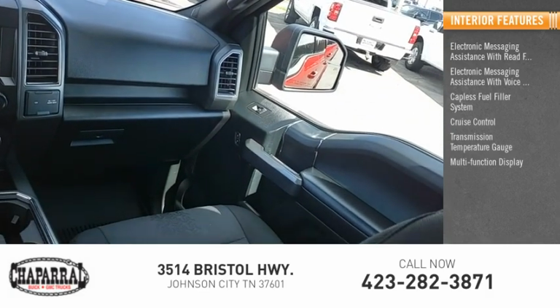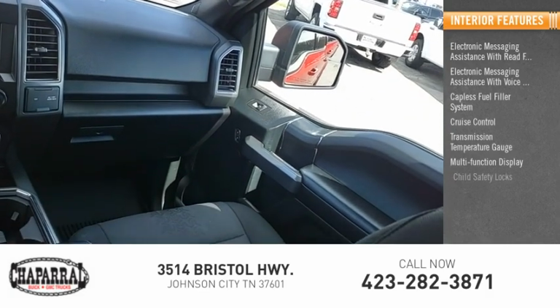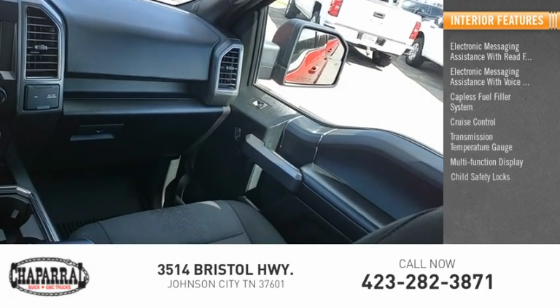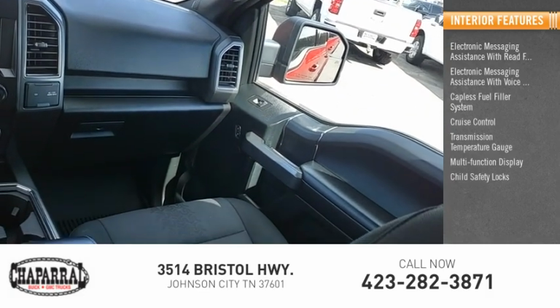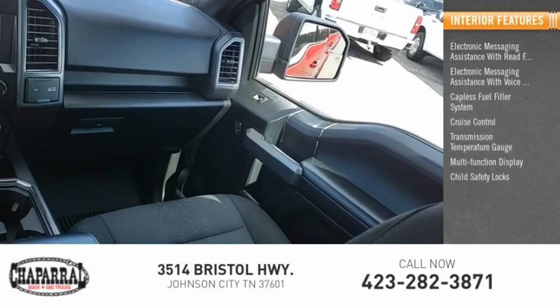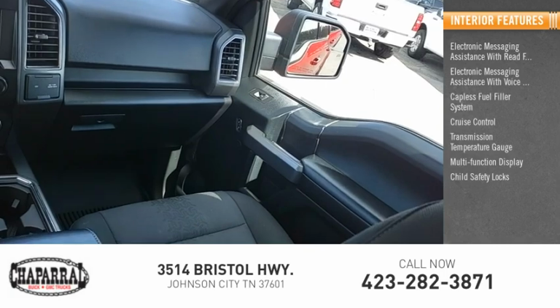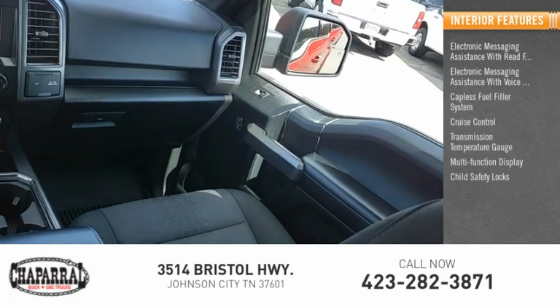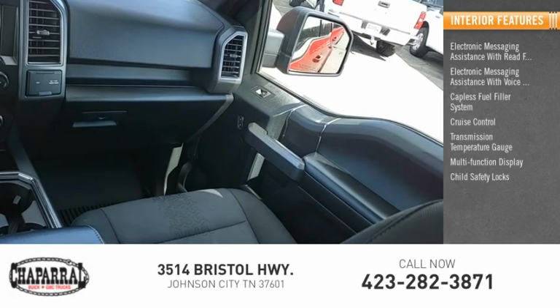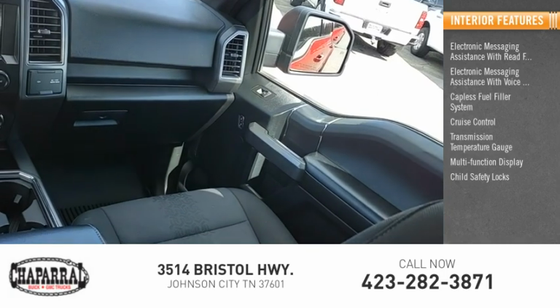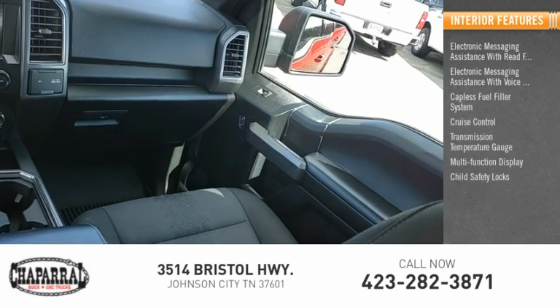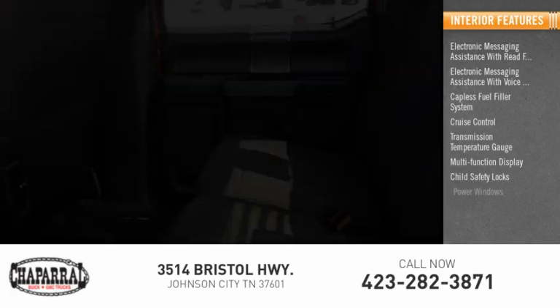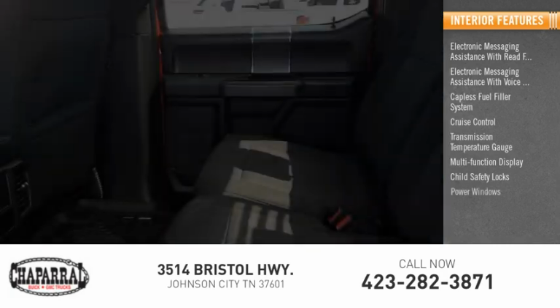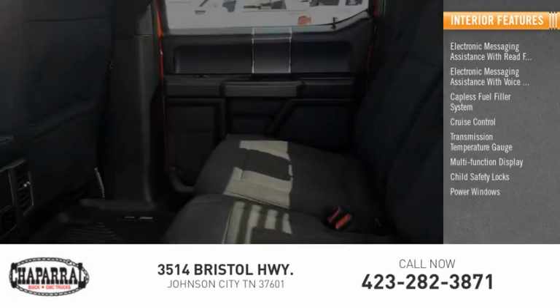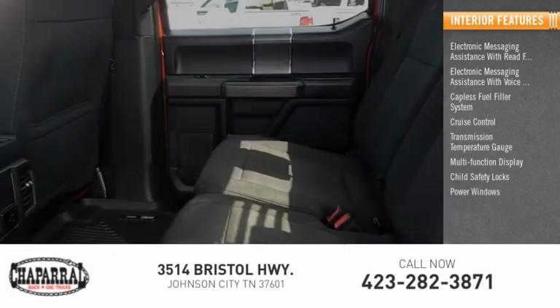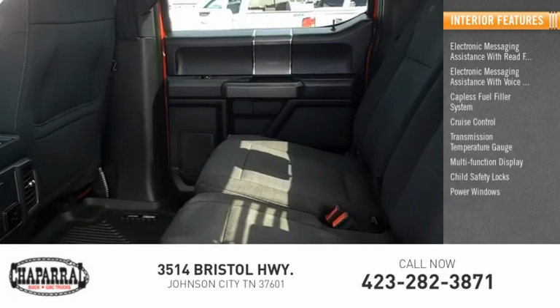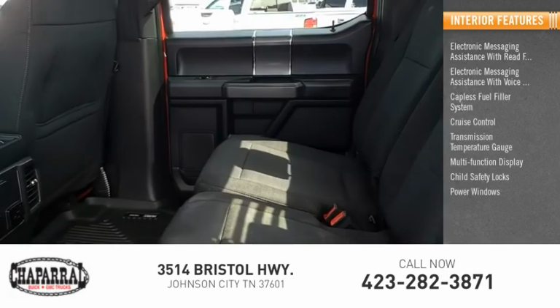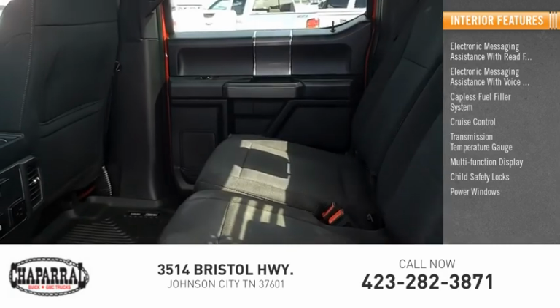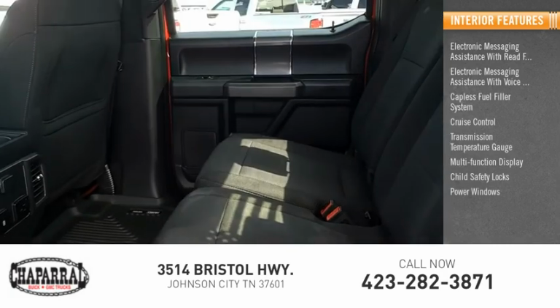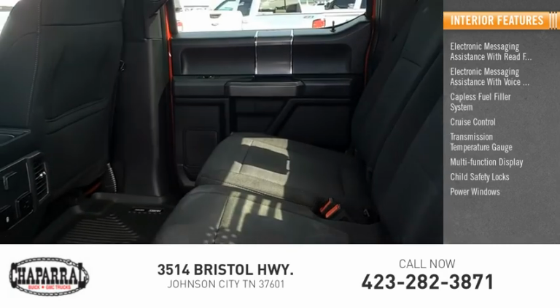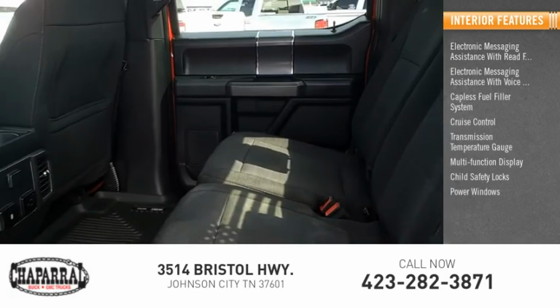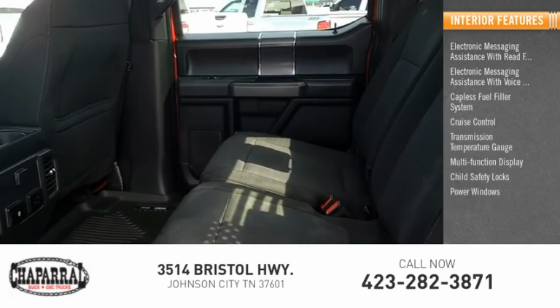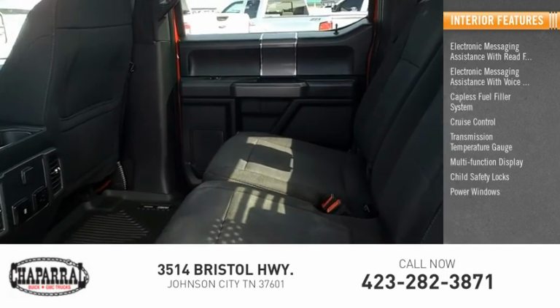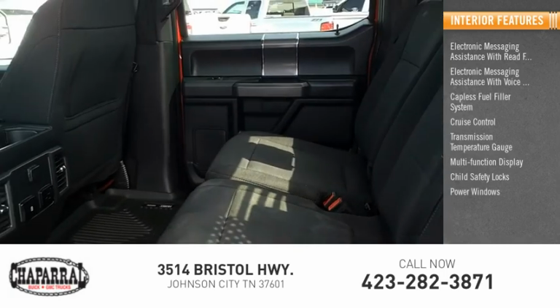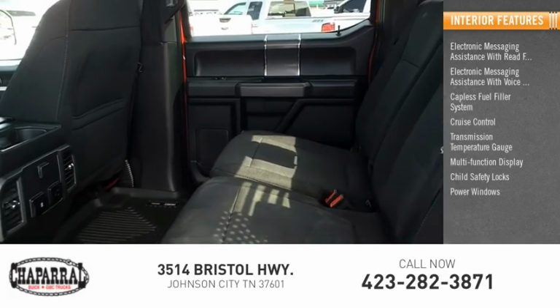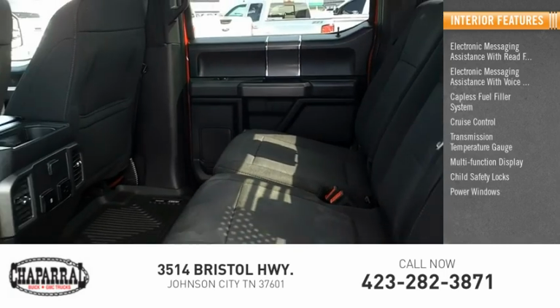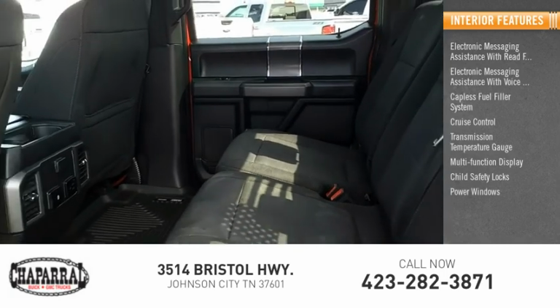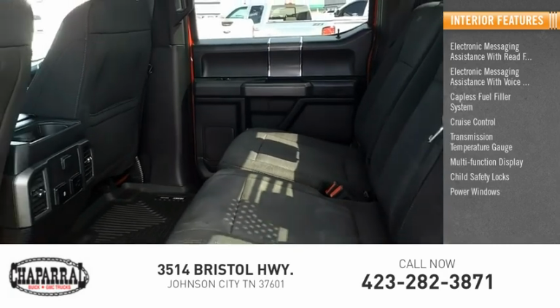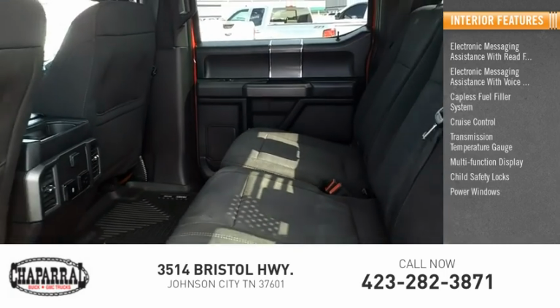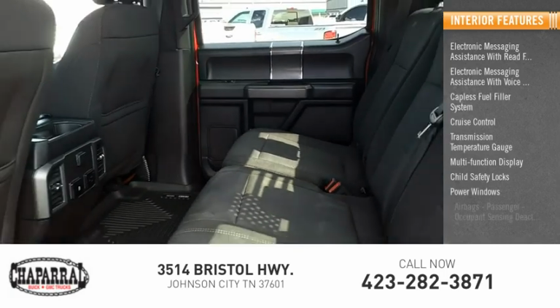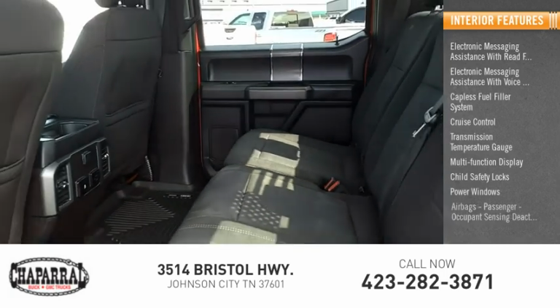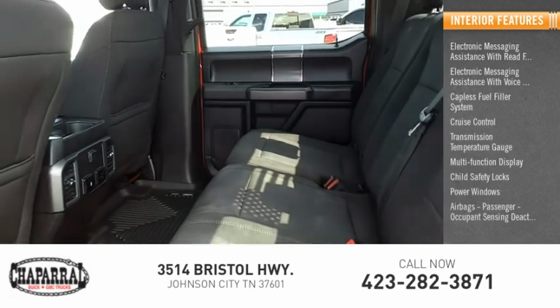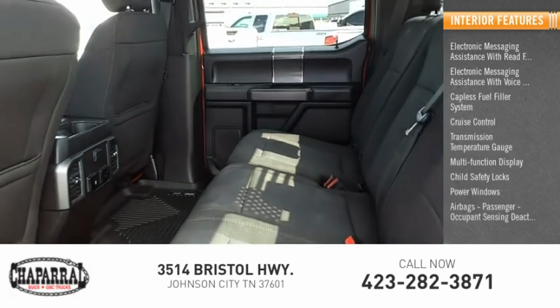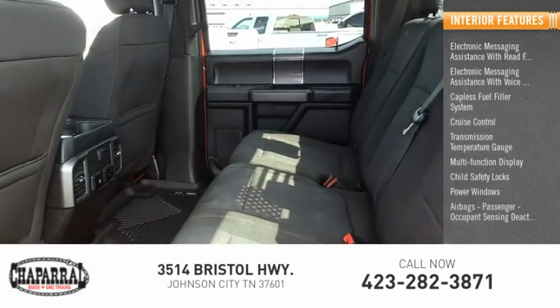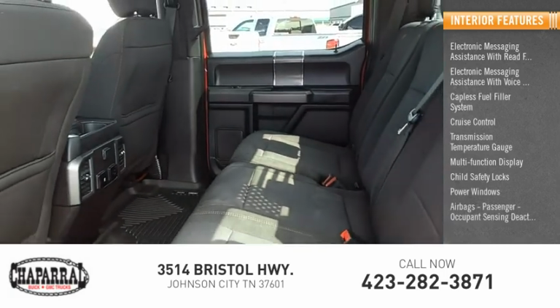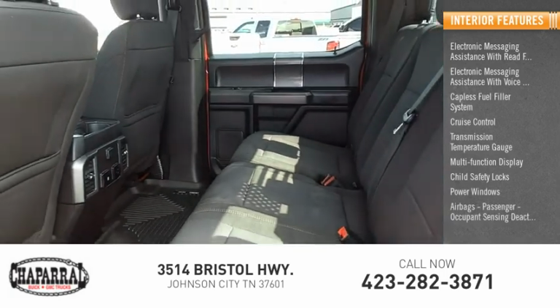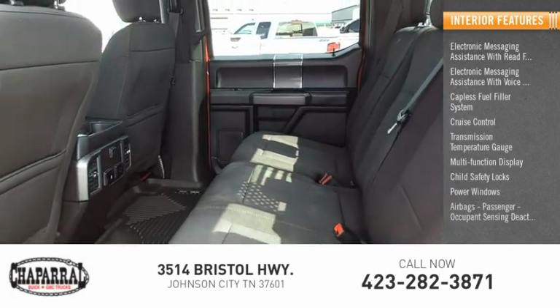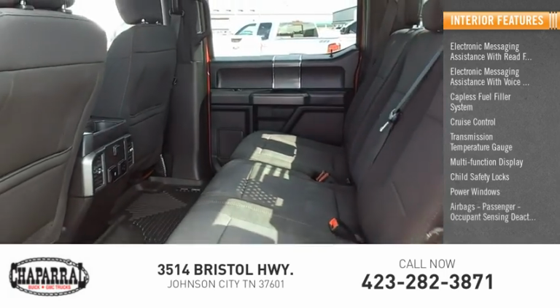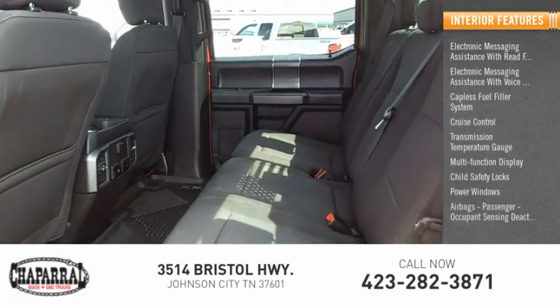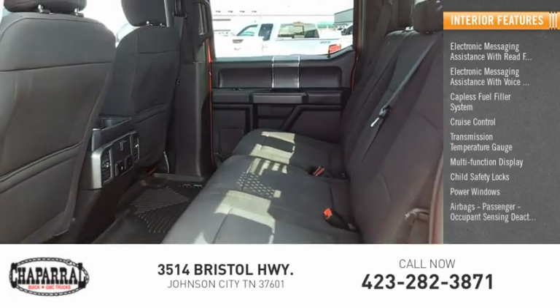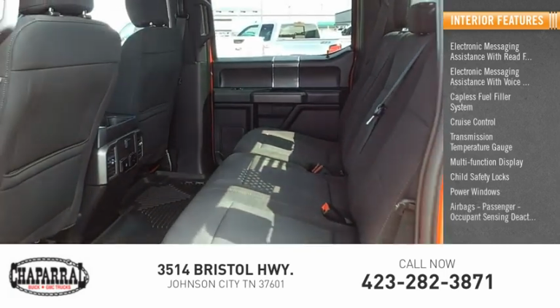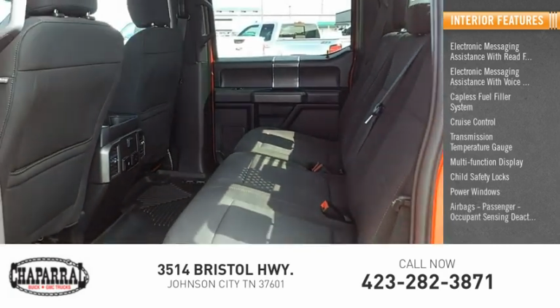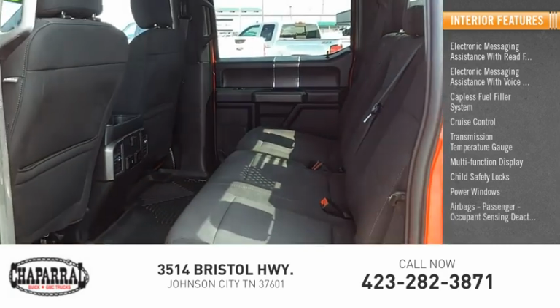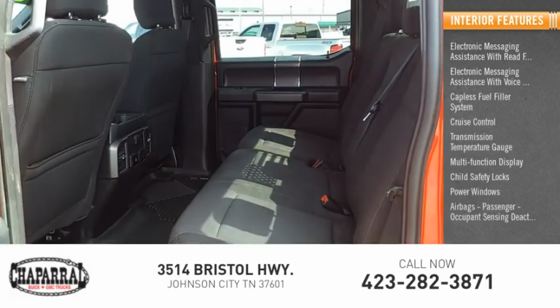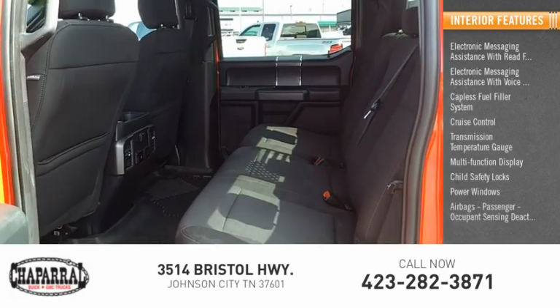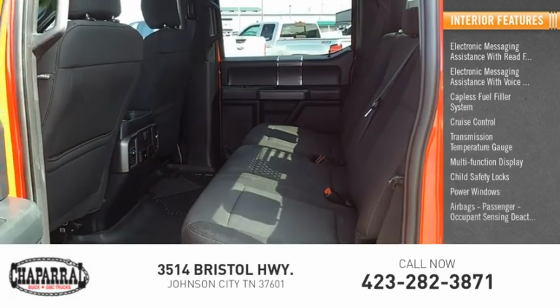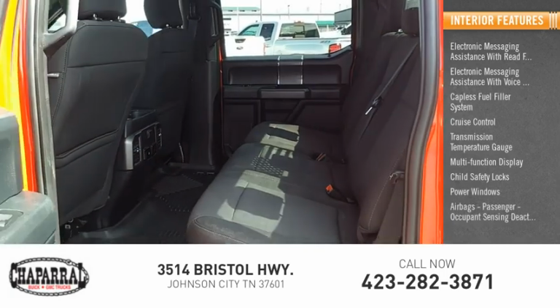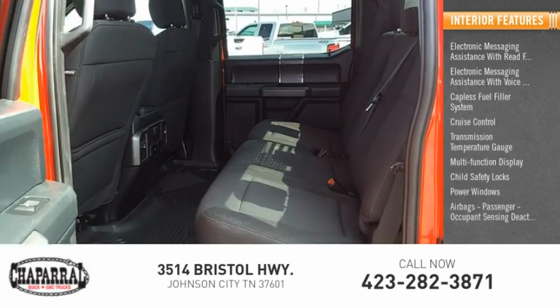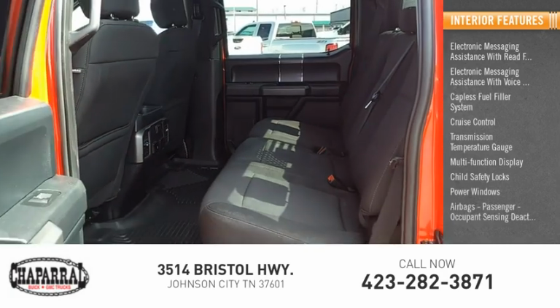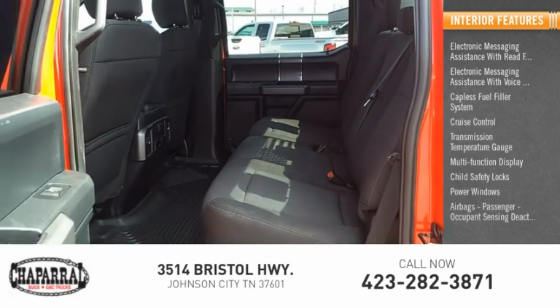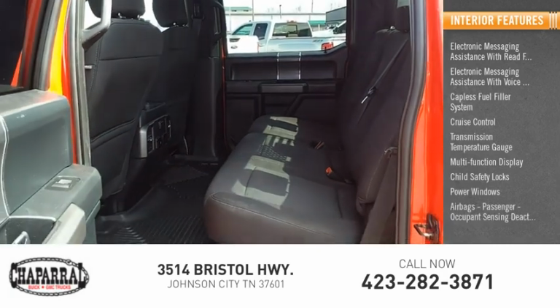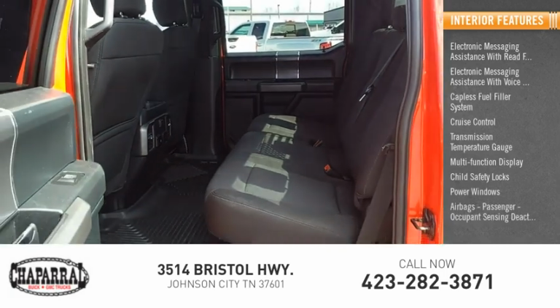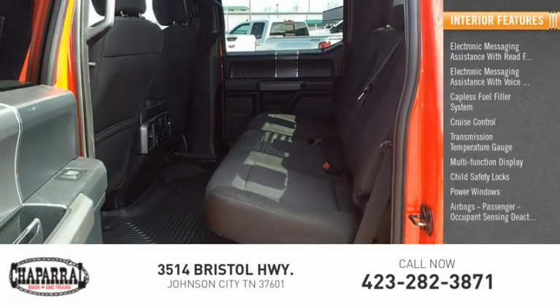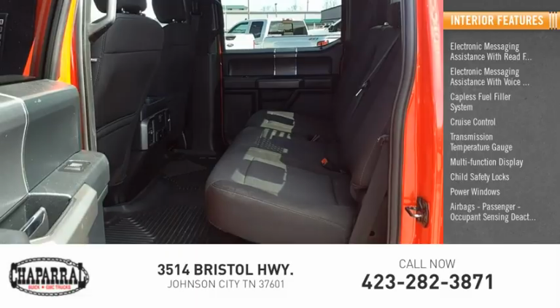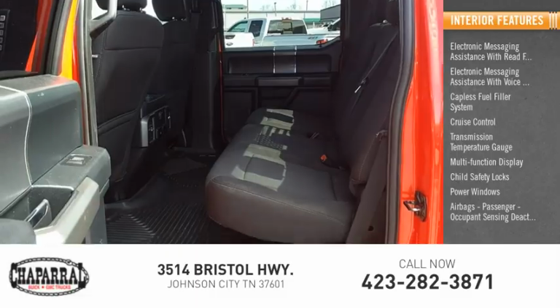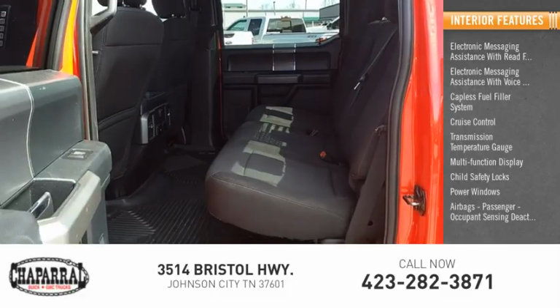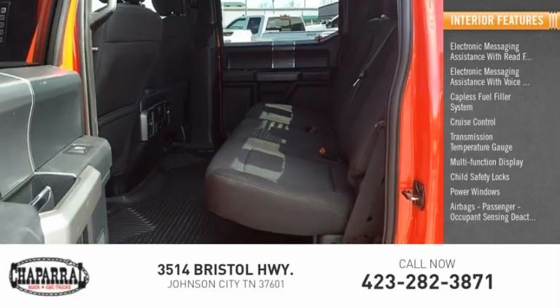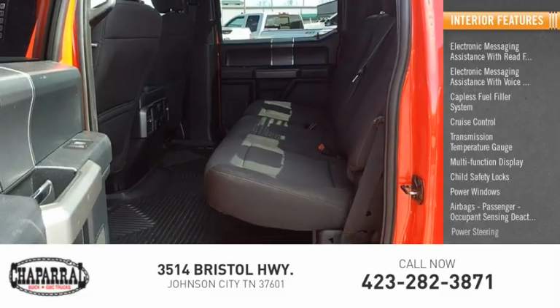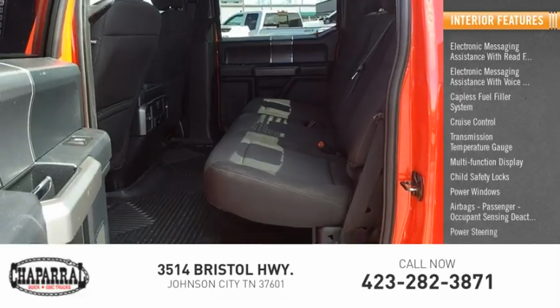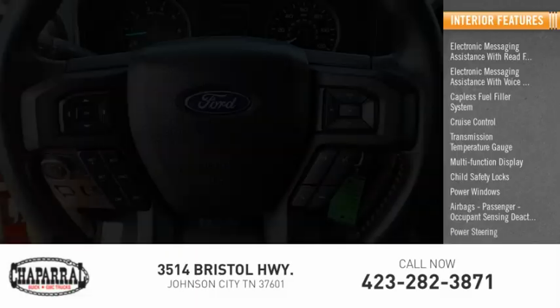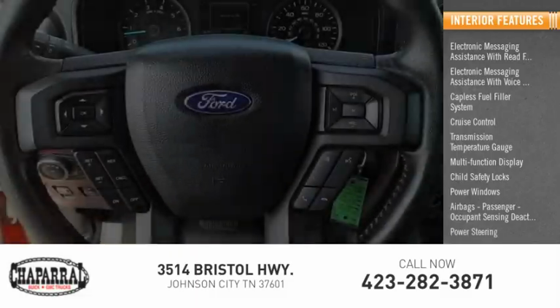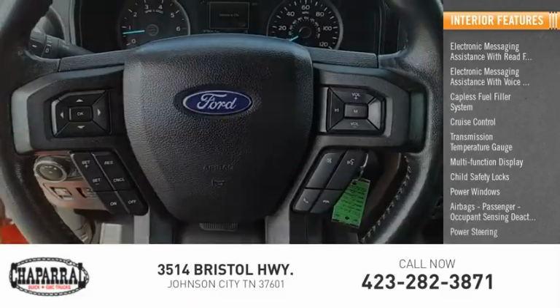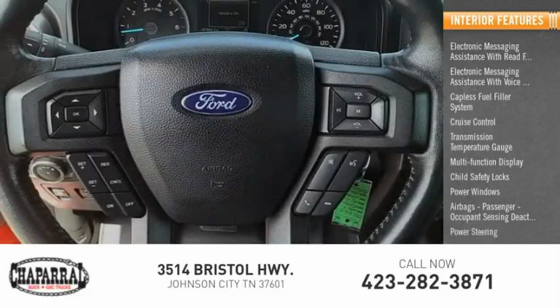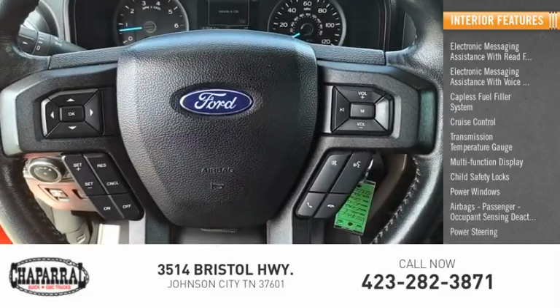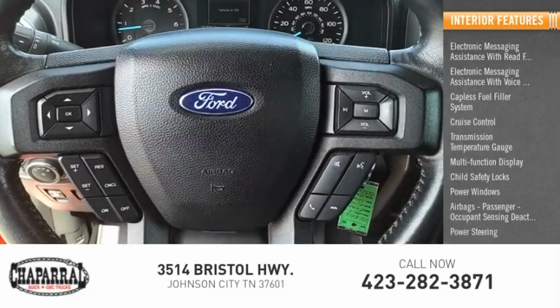Child safety locks, power windows, airbags, passenger occupant sensing deactivation, and power steering.